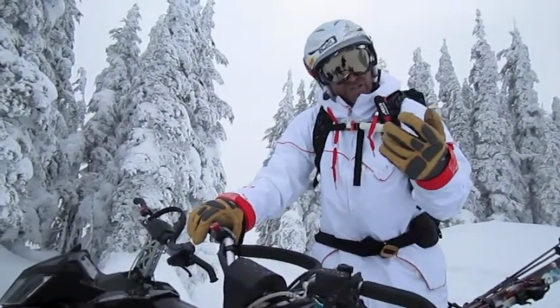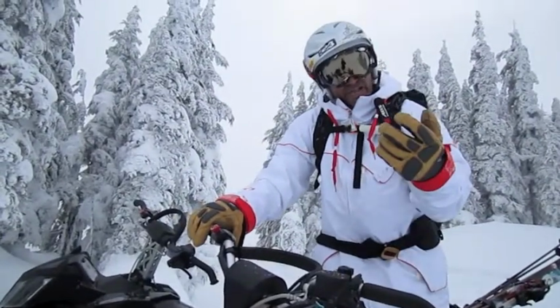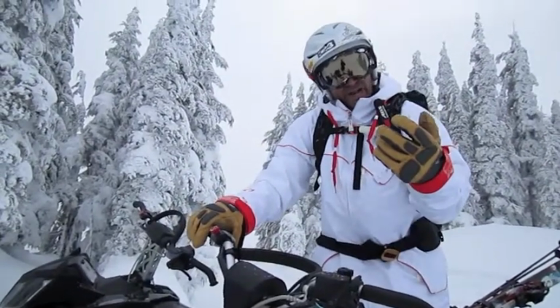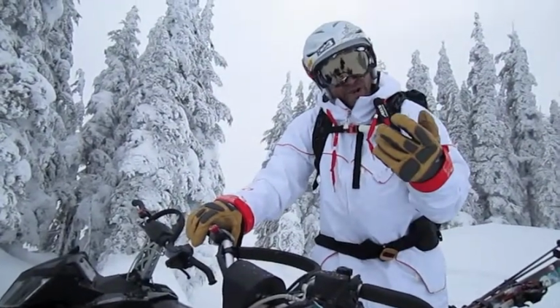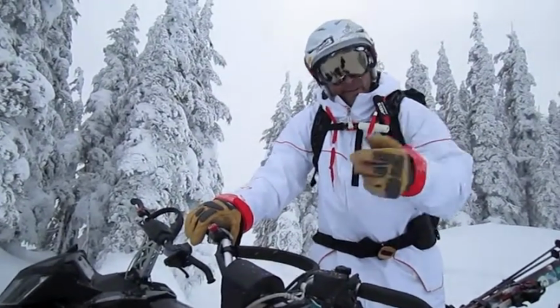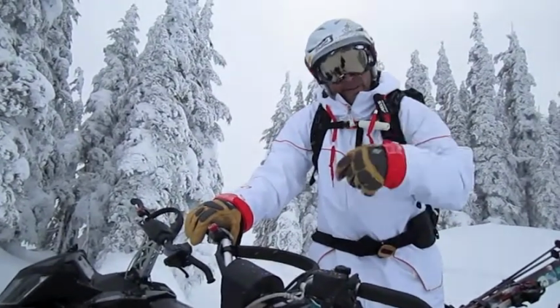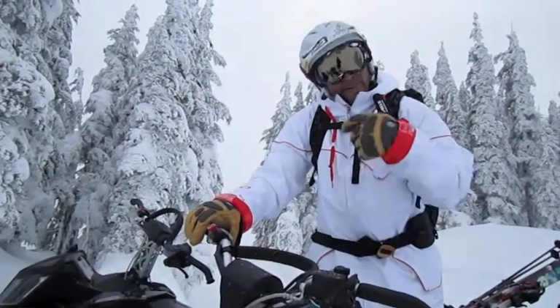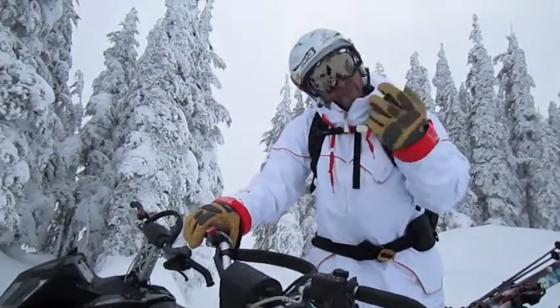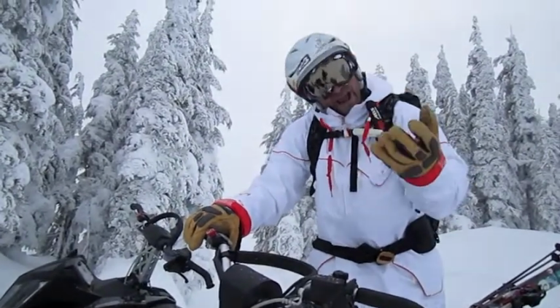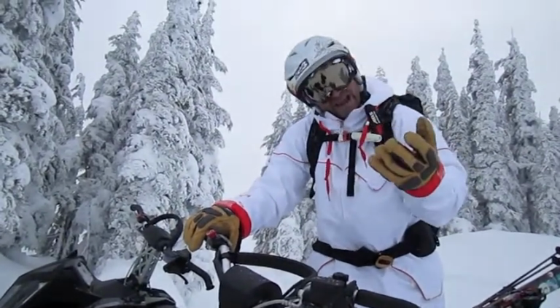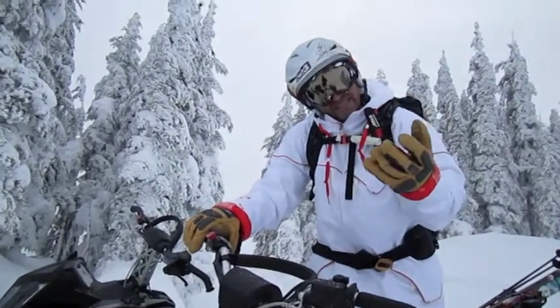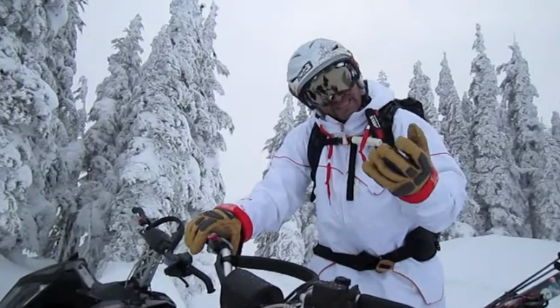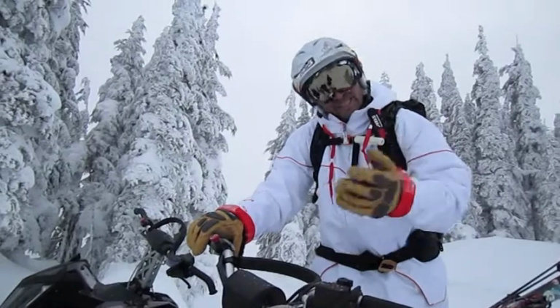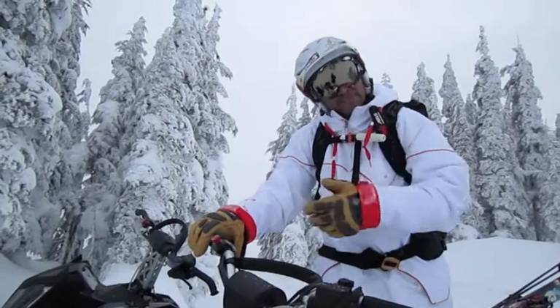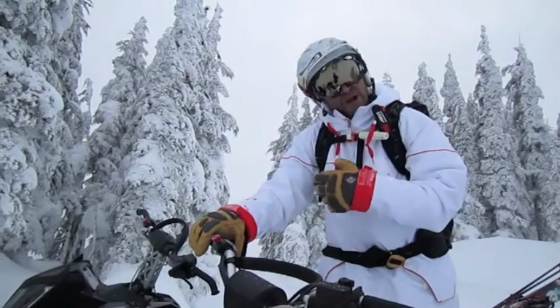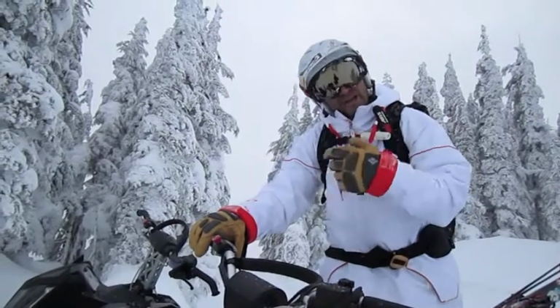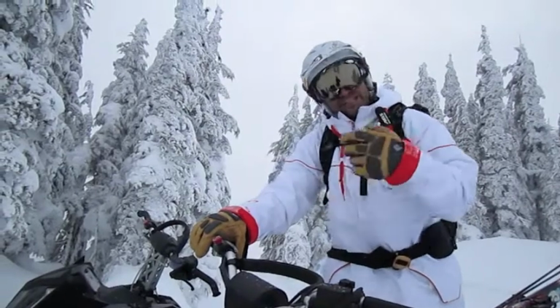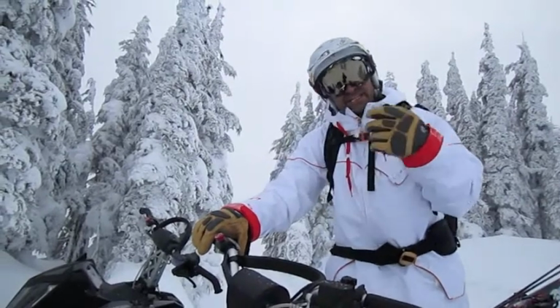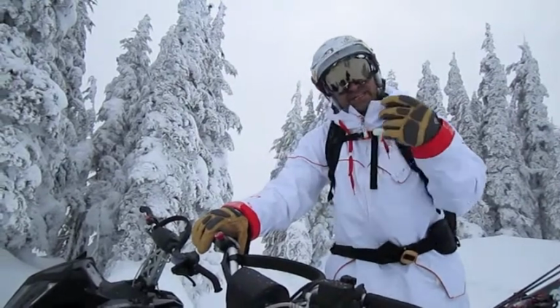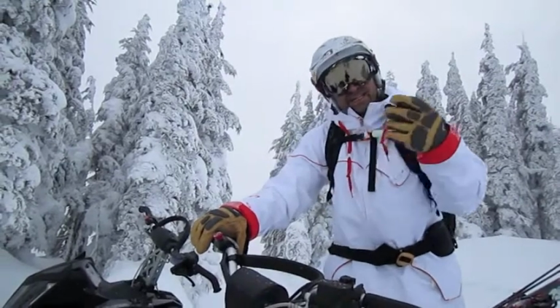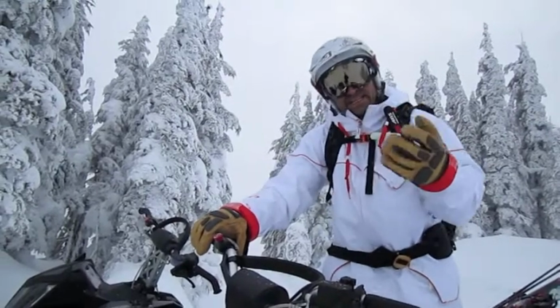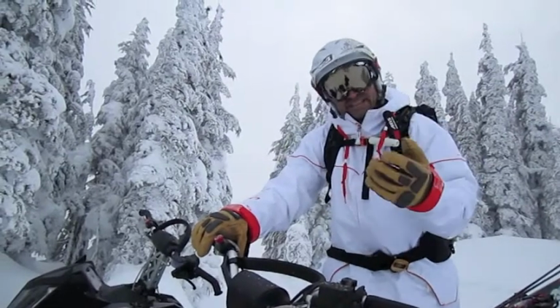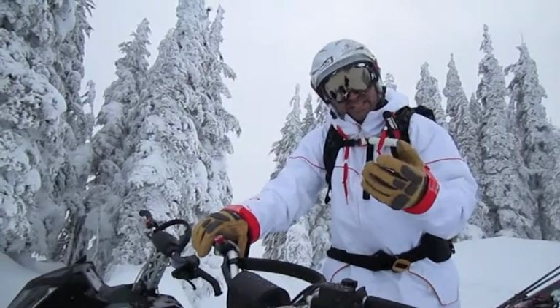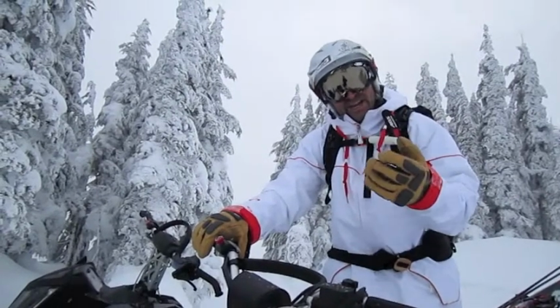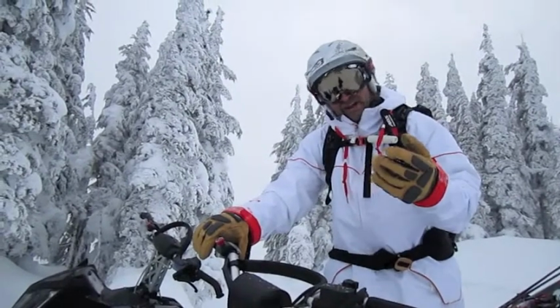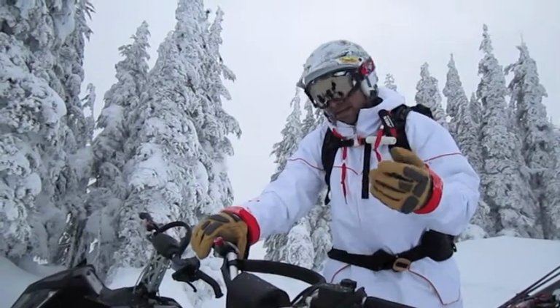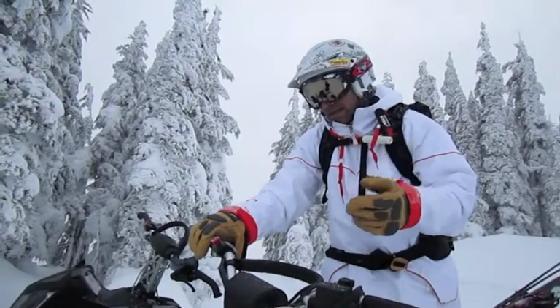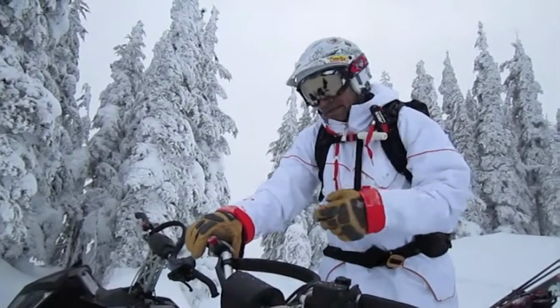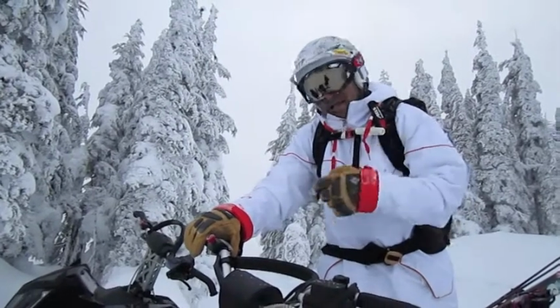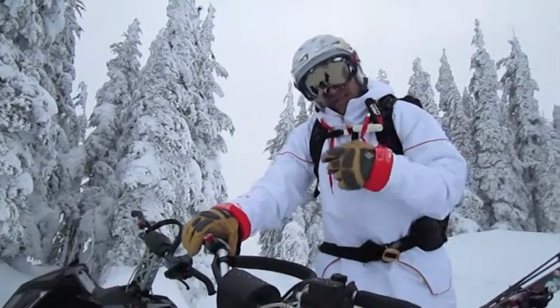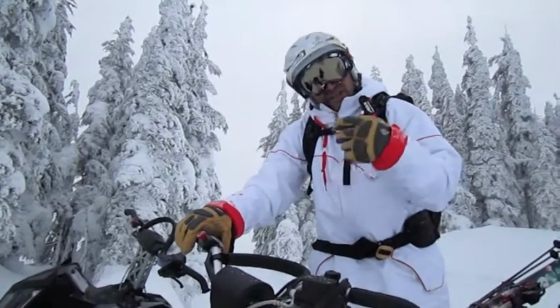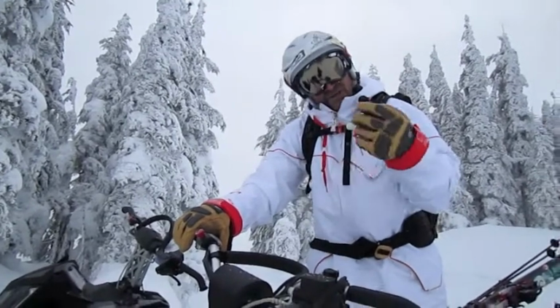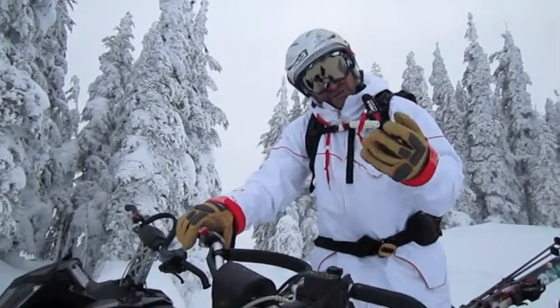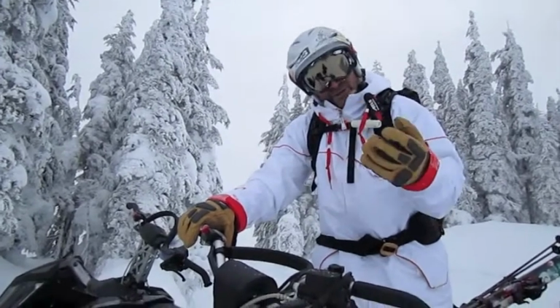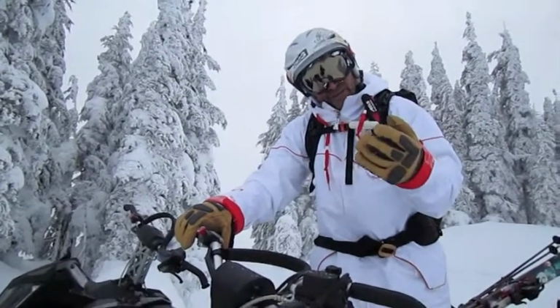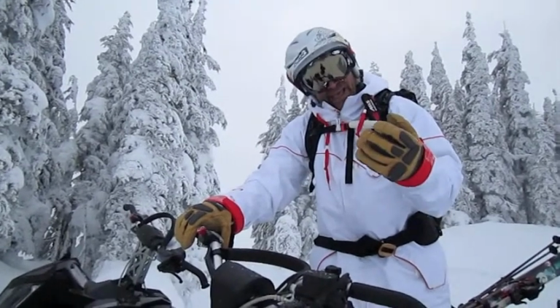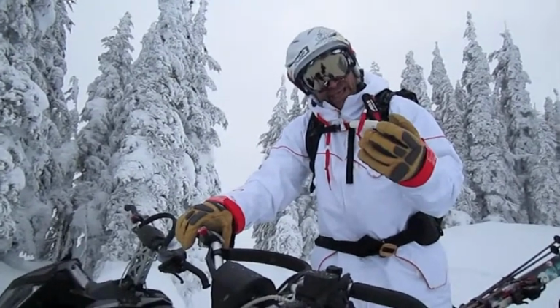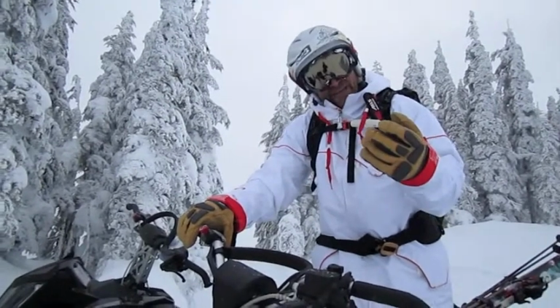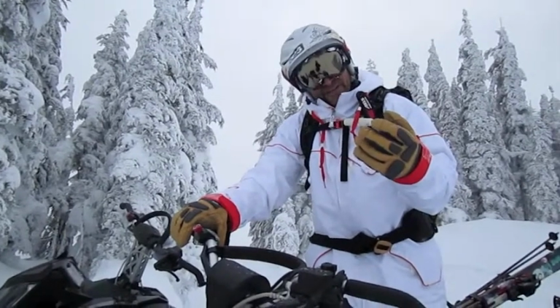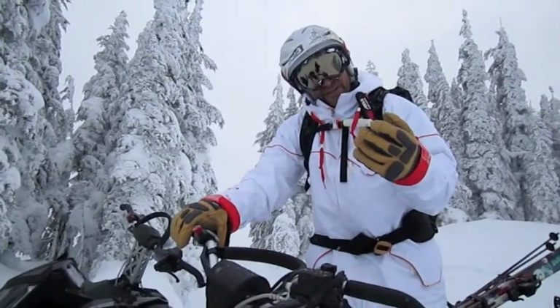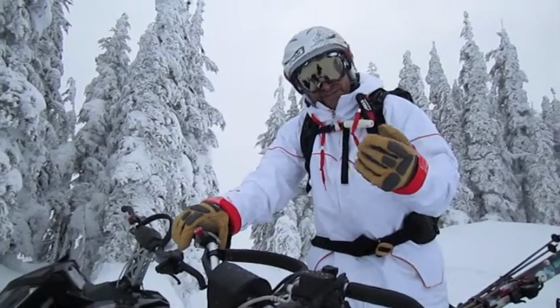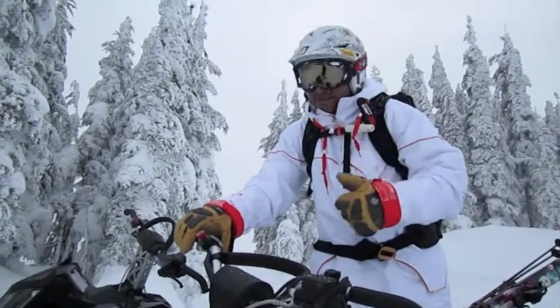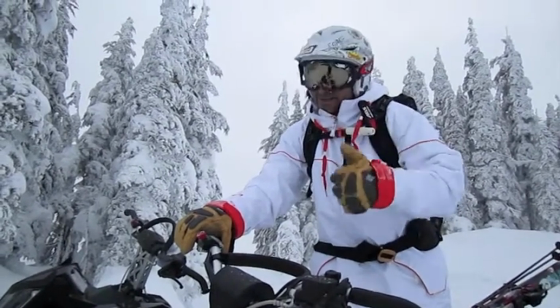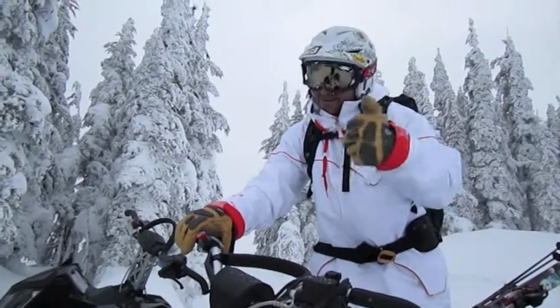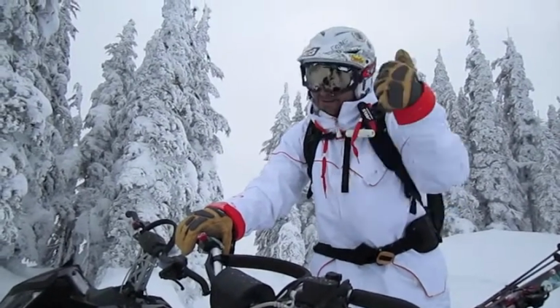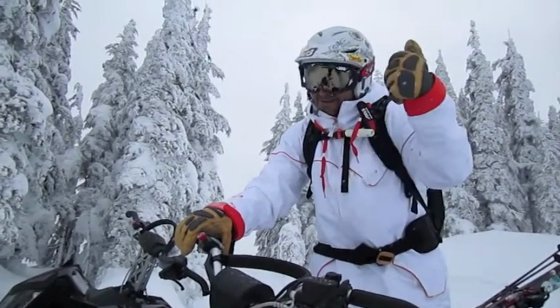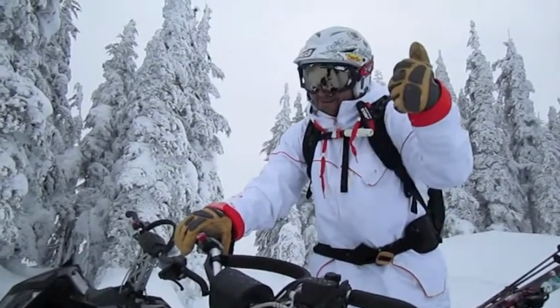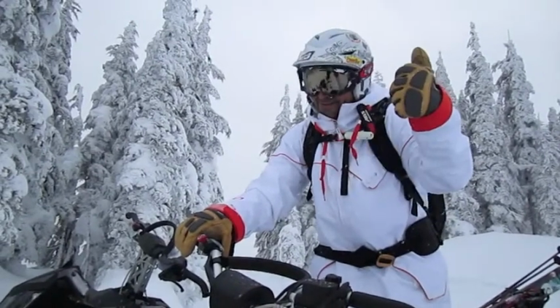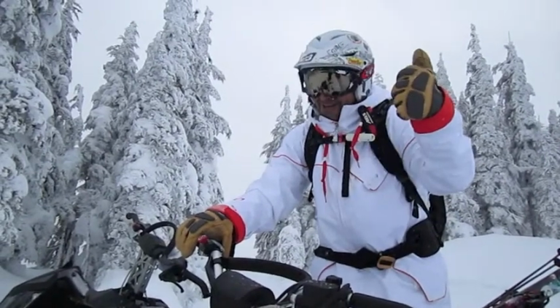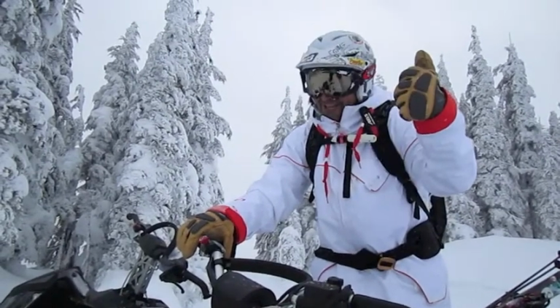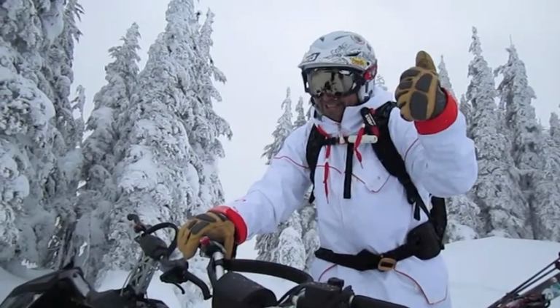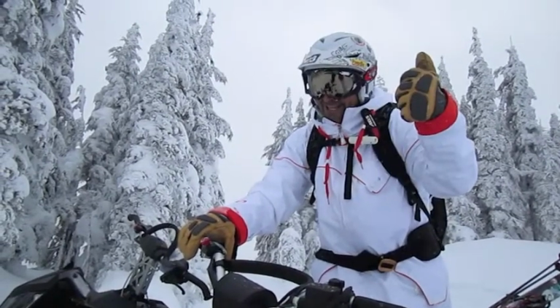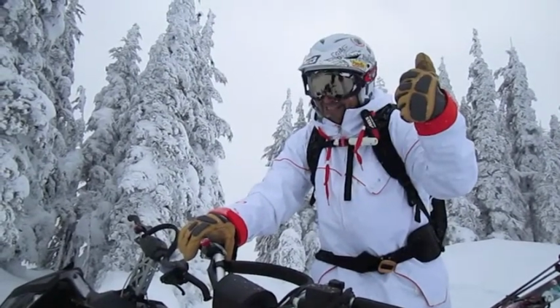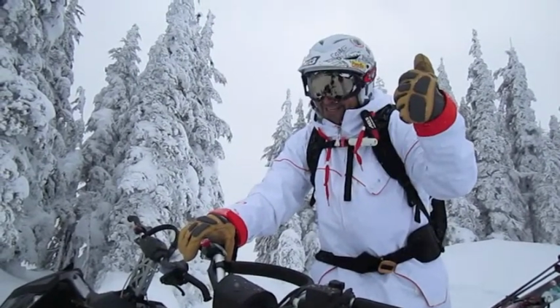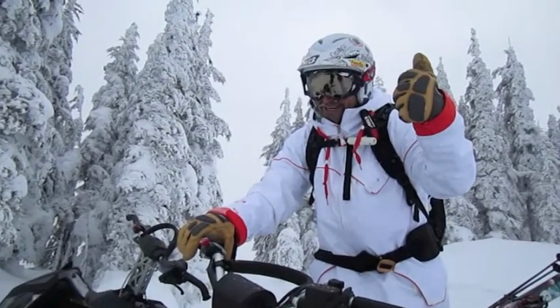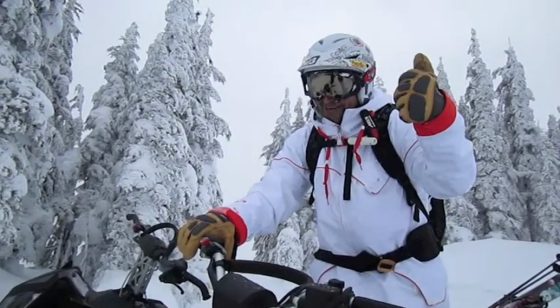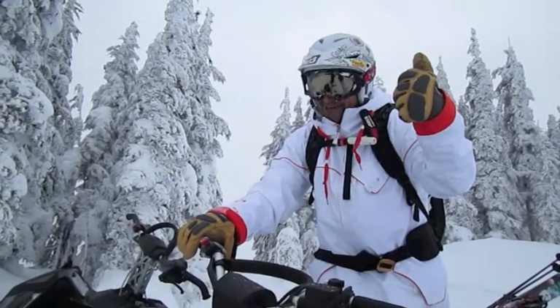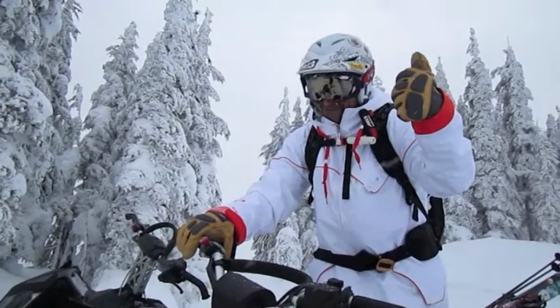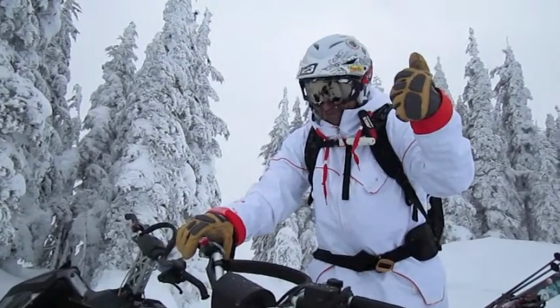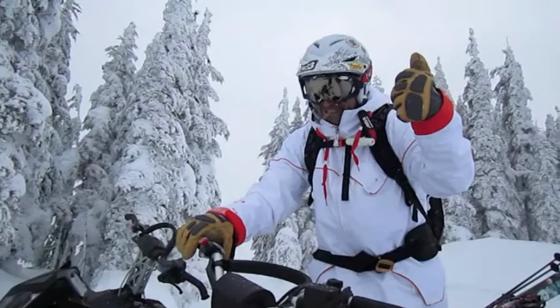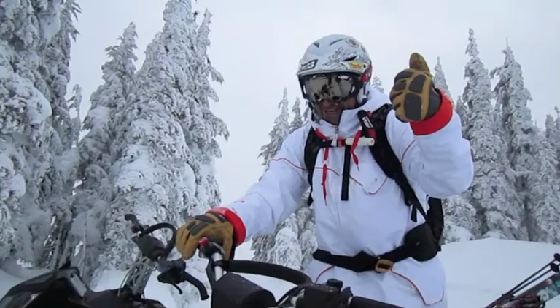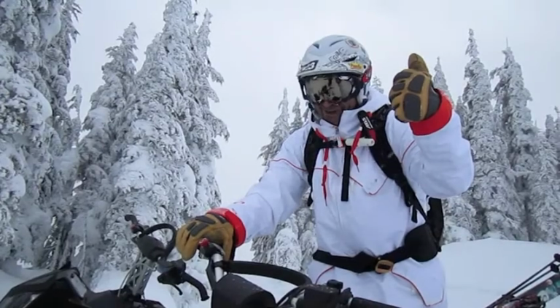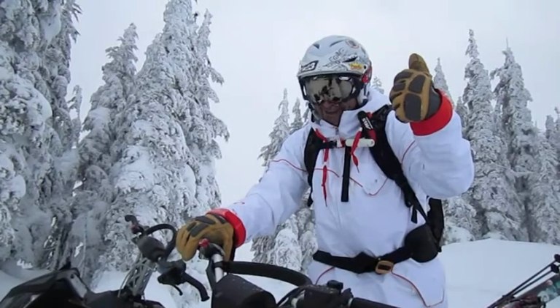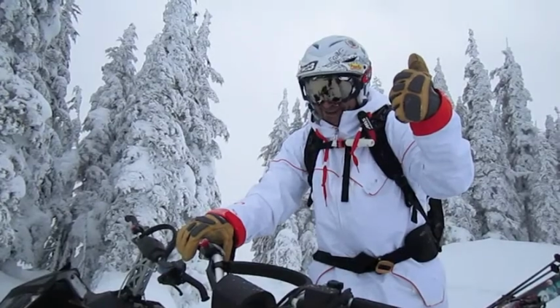So get out and practice it. Practice it in an easy area — you'll learn the hang of it. That's sled skiing. We'll see you out there.